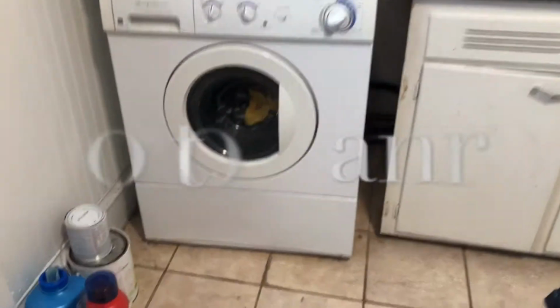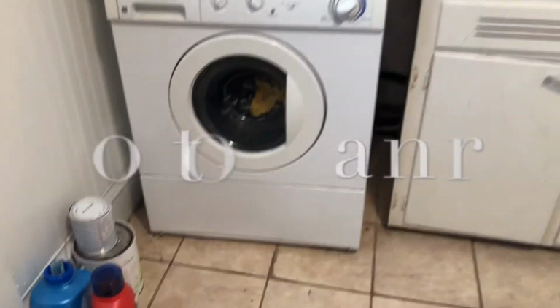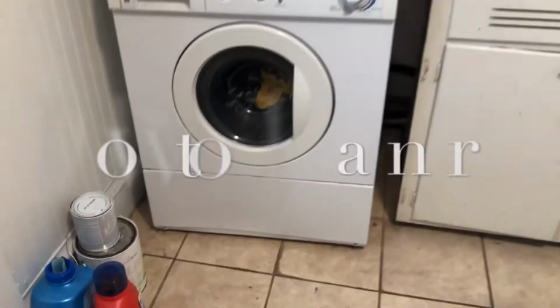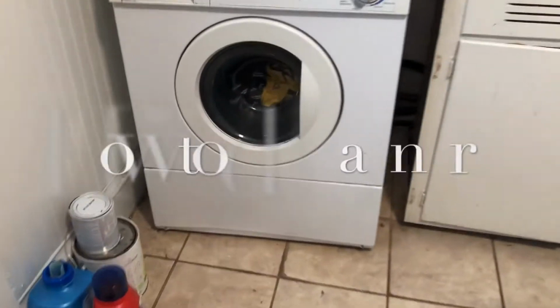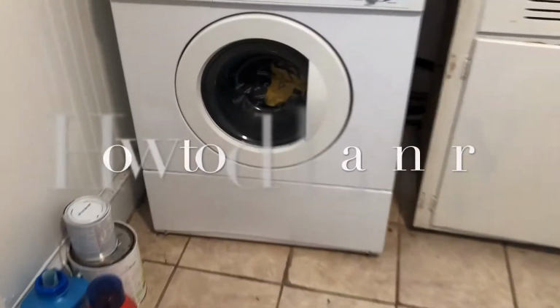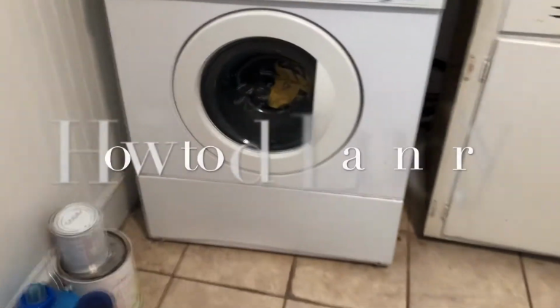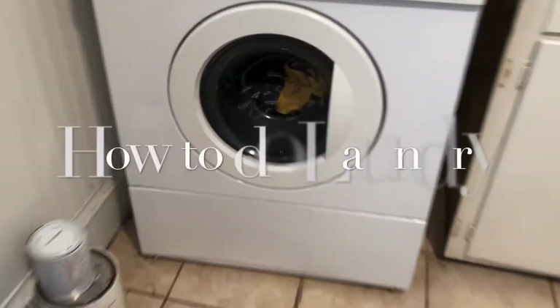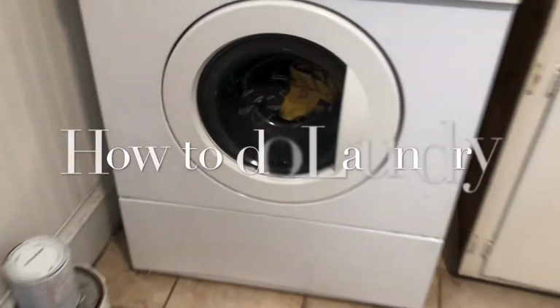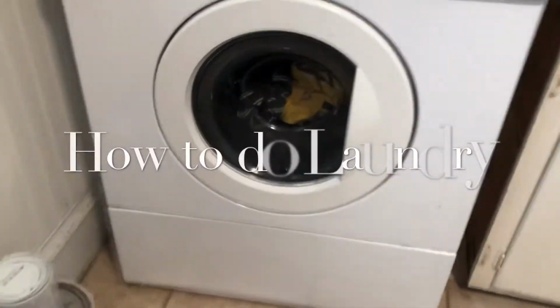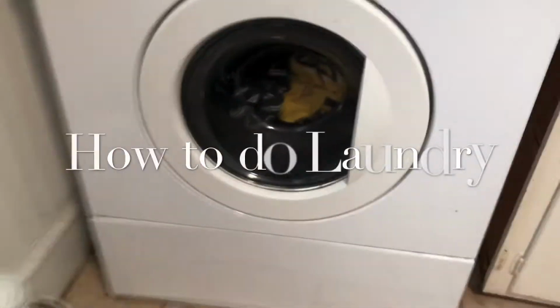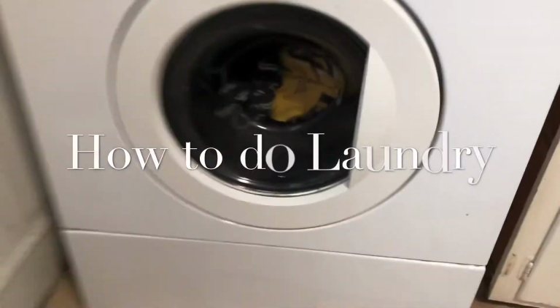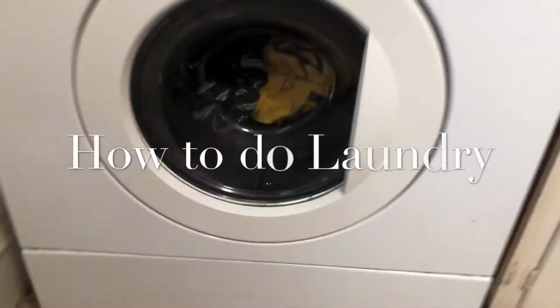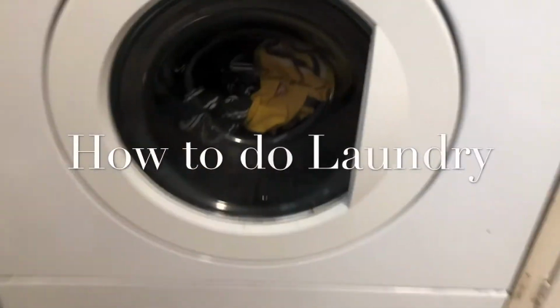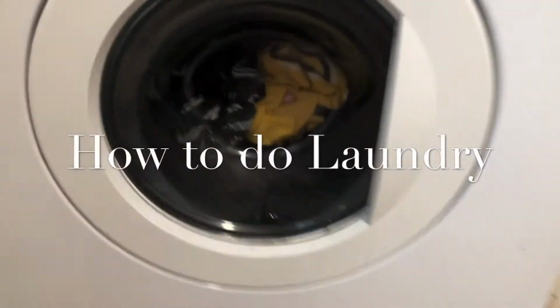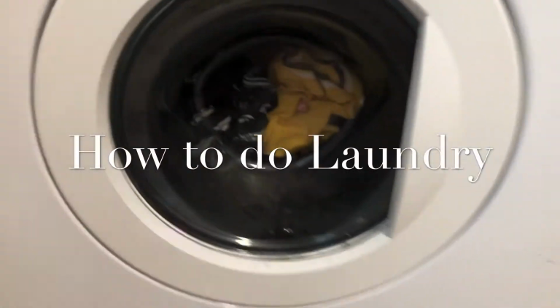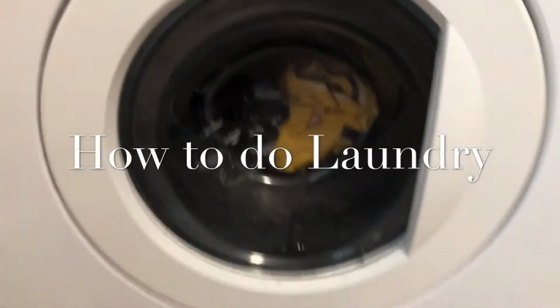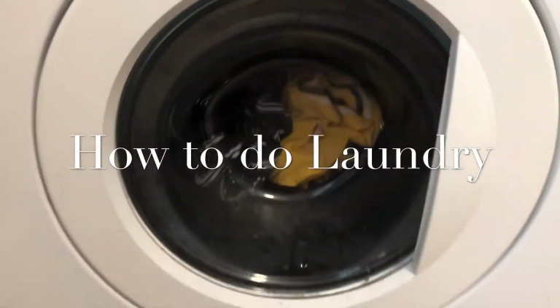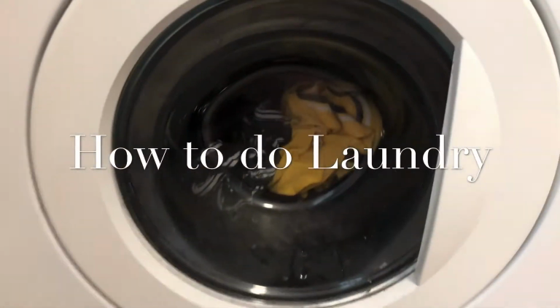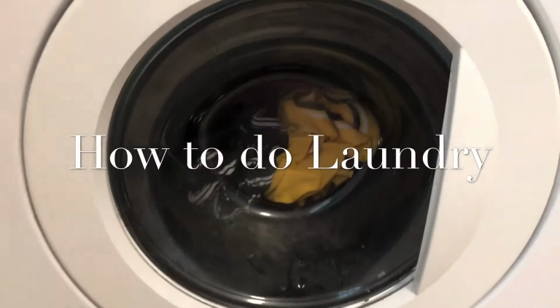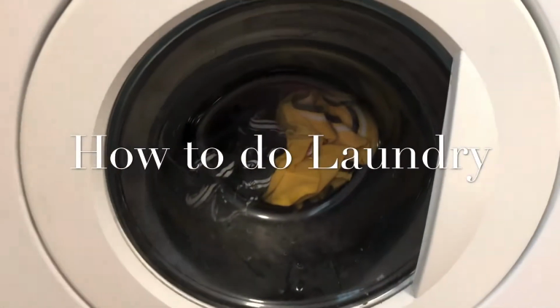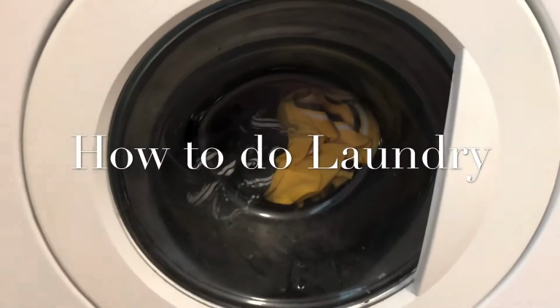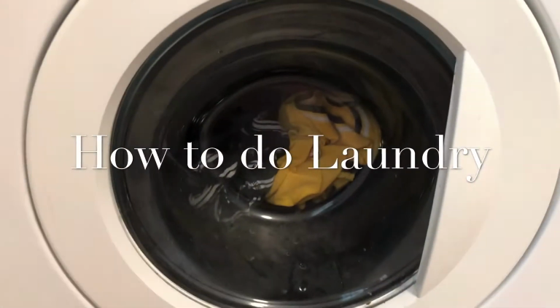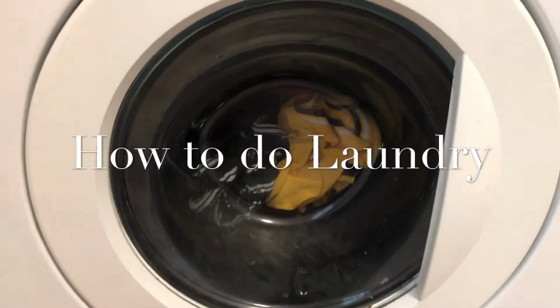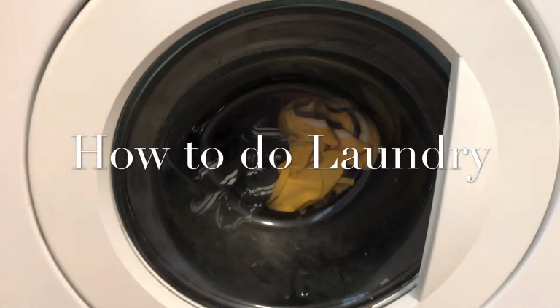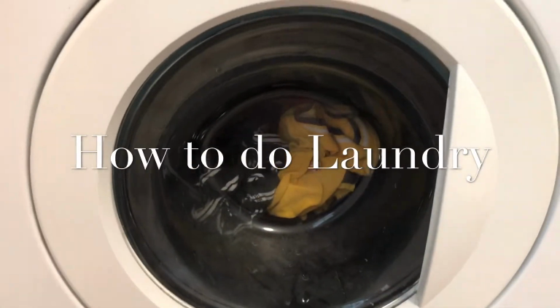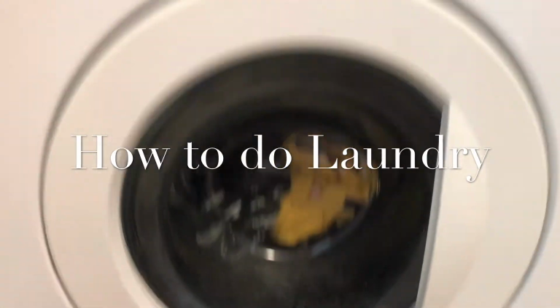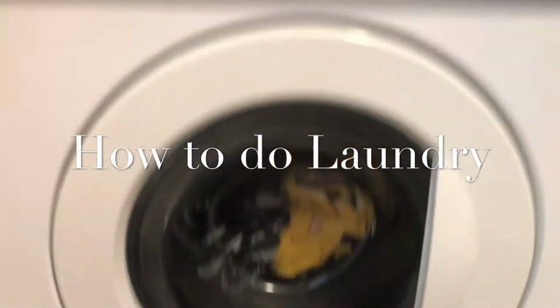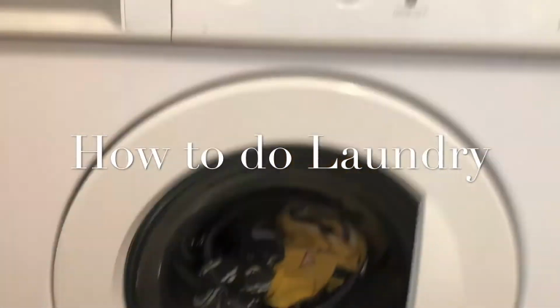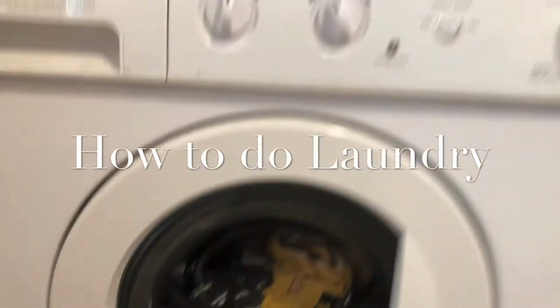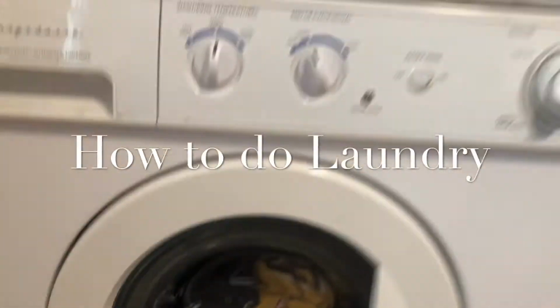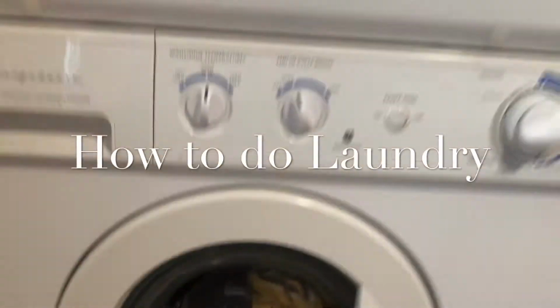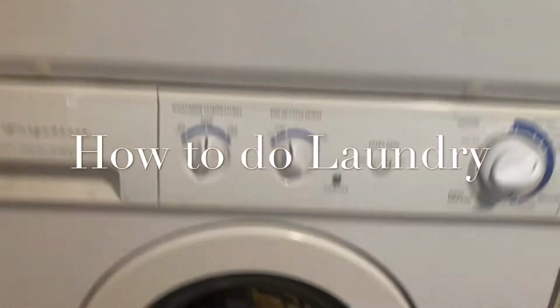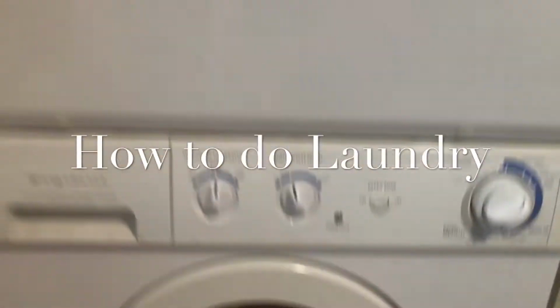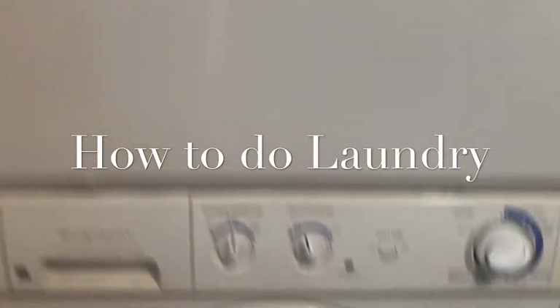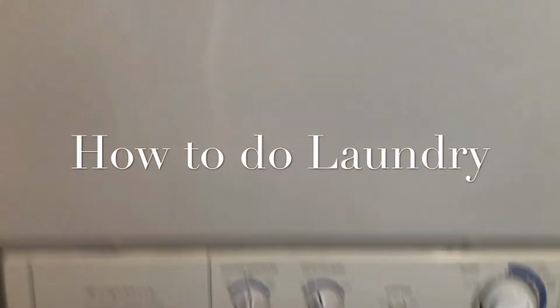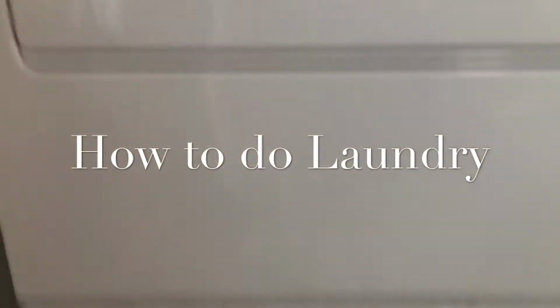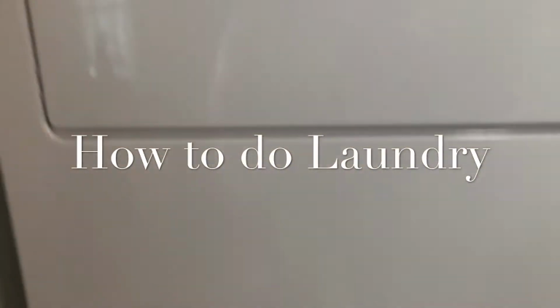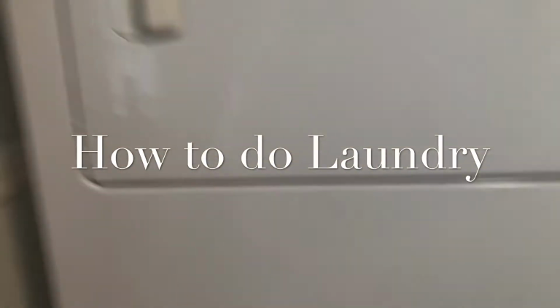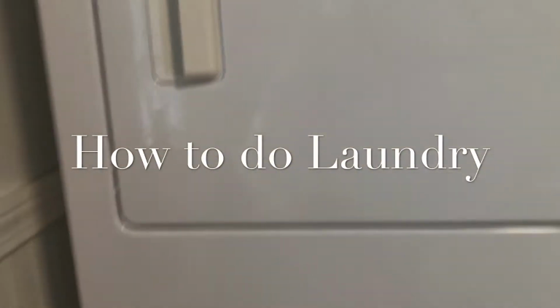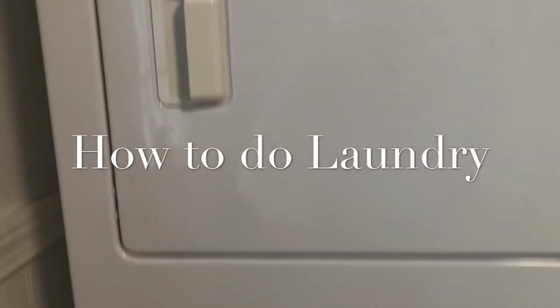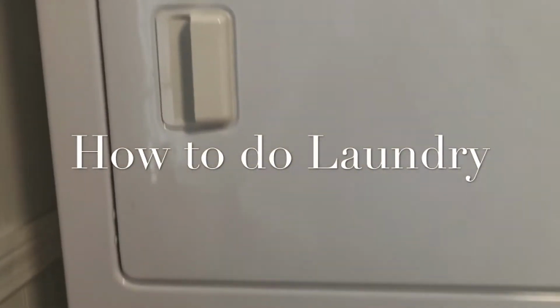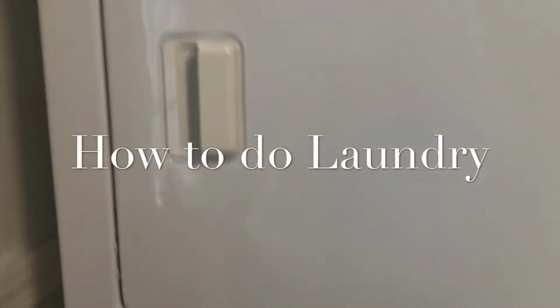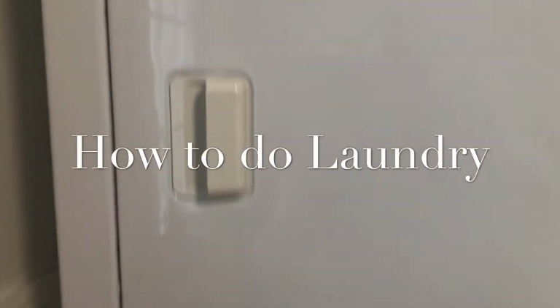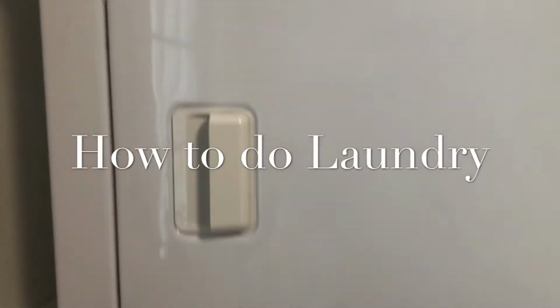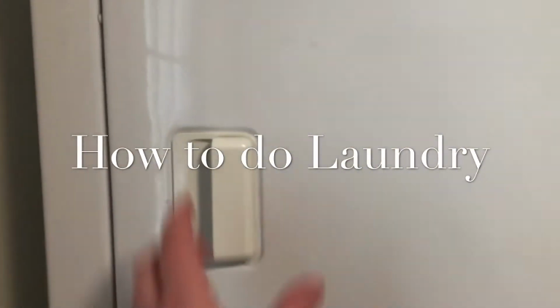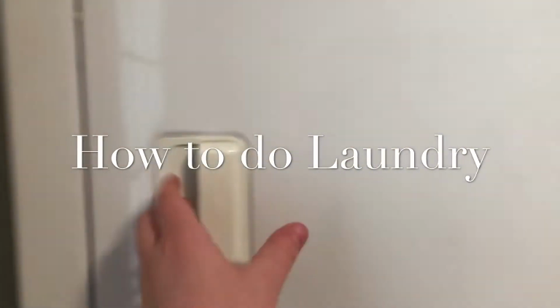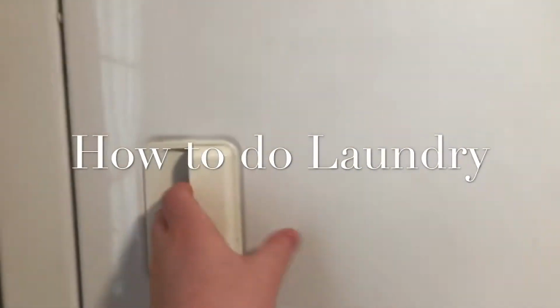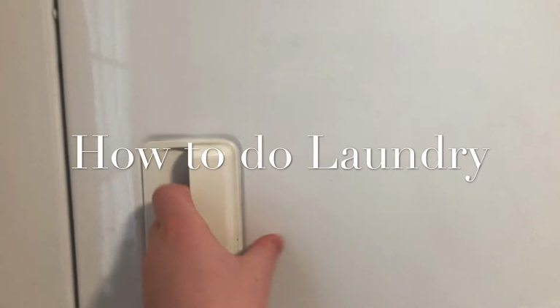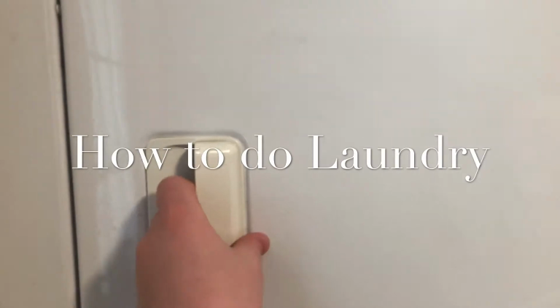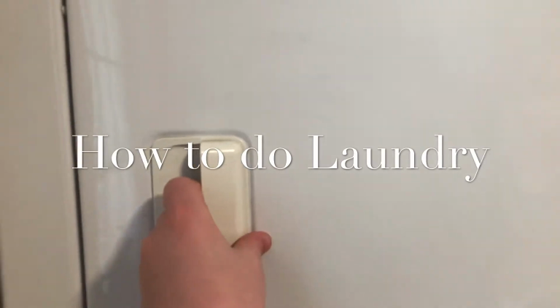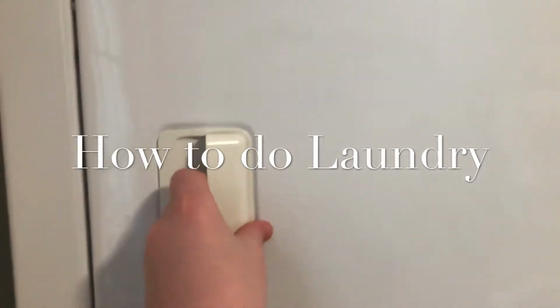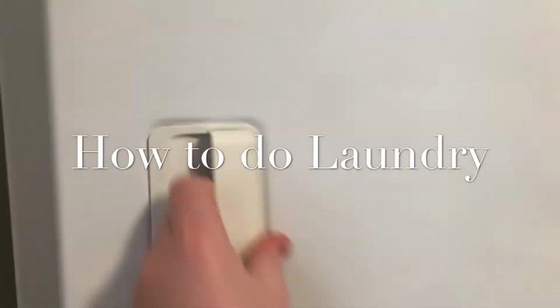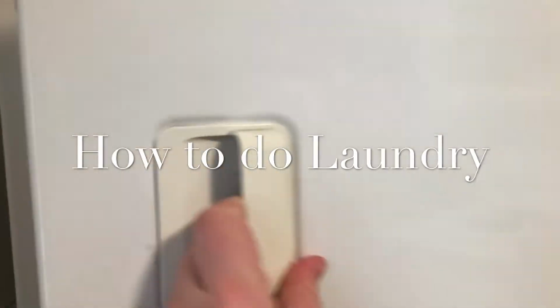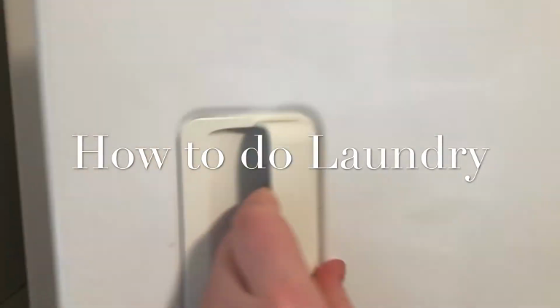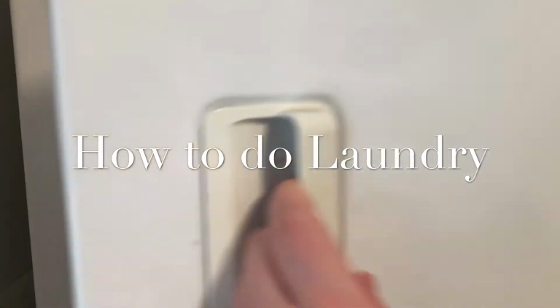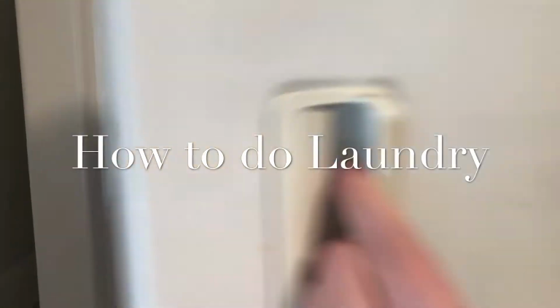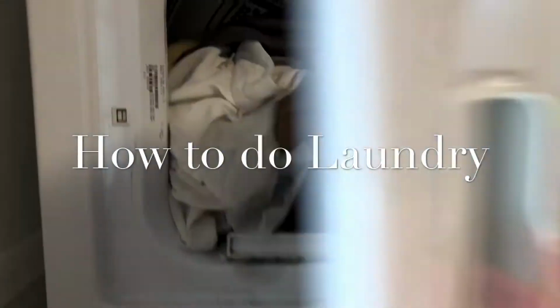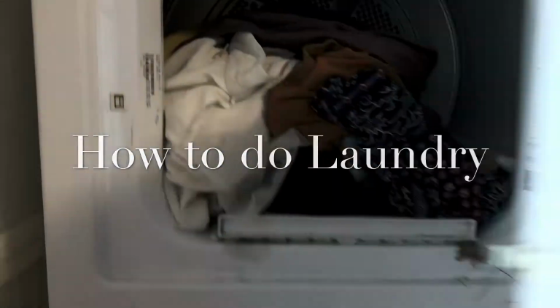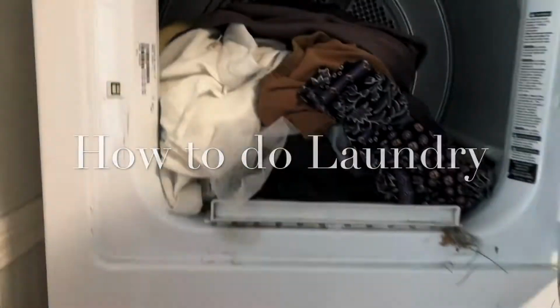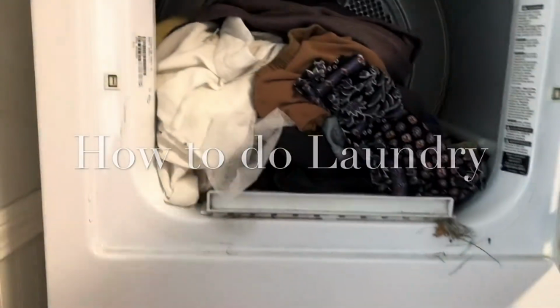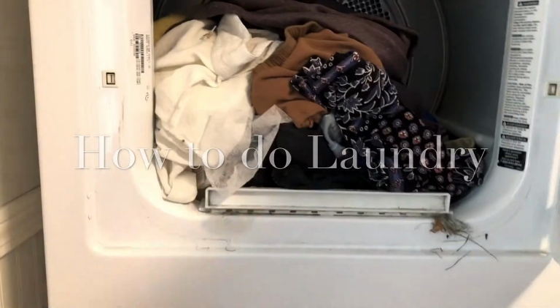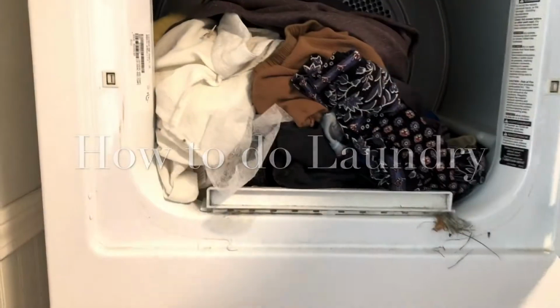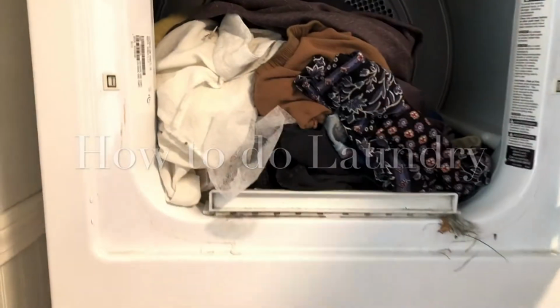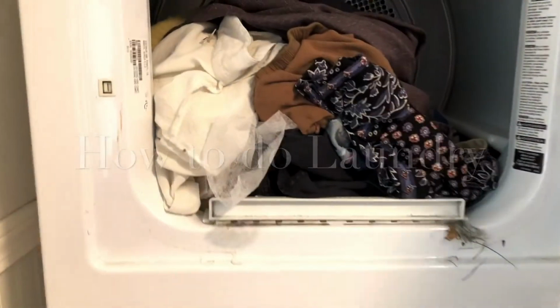This video is about how to do laundry. Sounds pretty boring, so if you don't want to watch this video, I get it, but it's a good skill to learn.